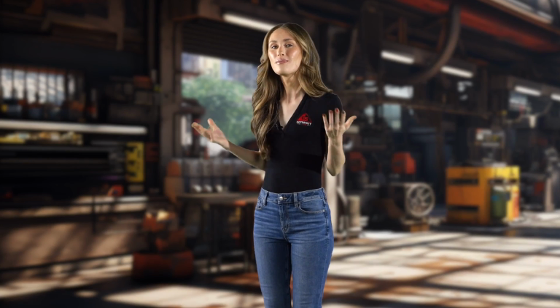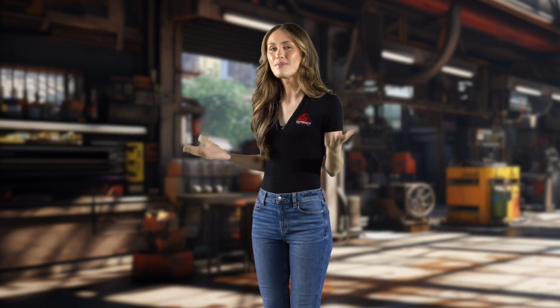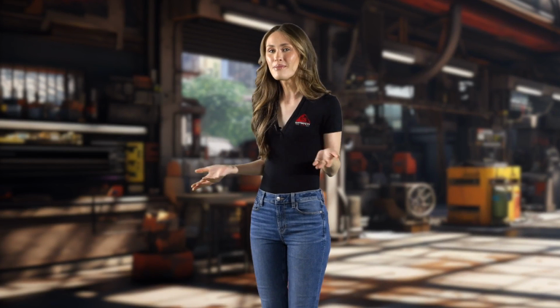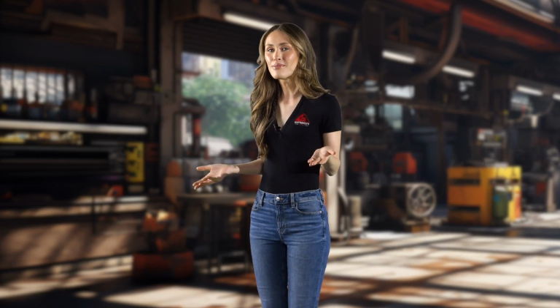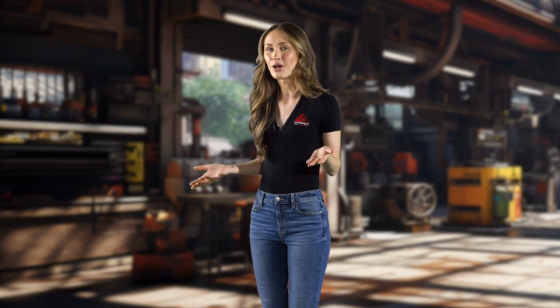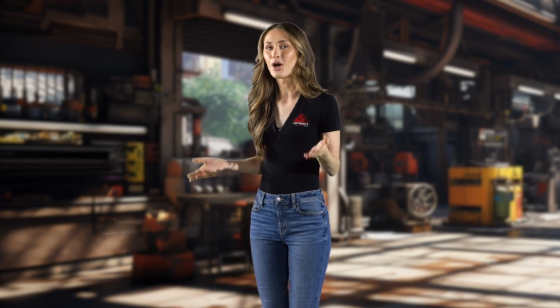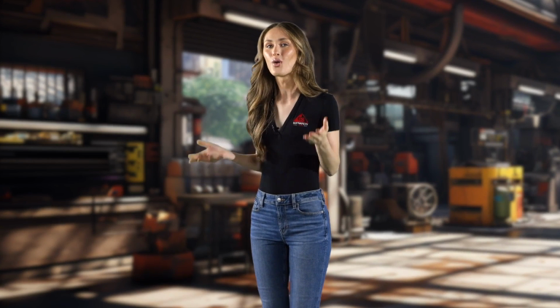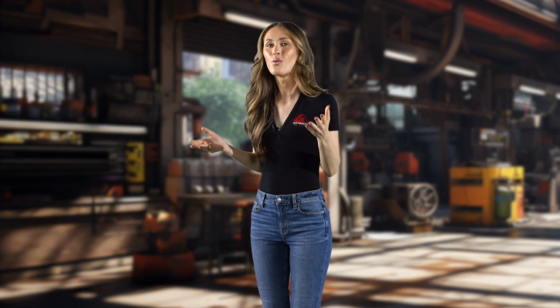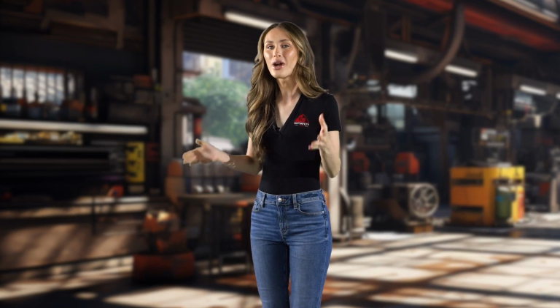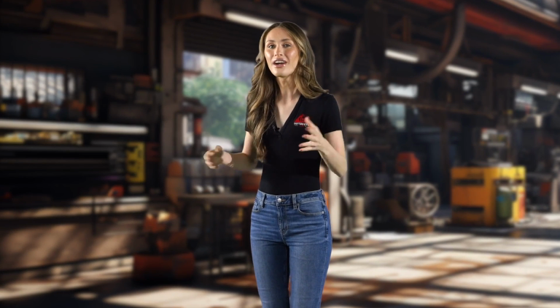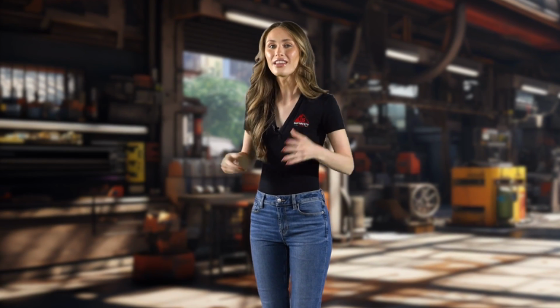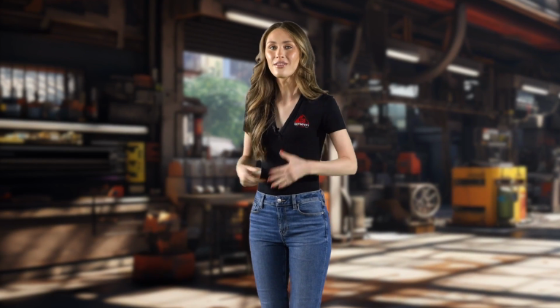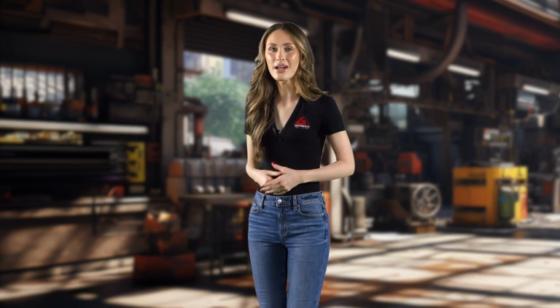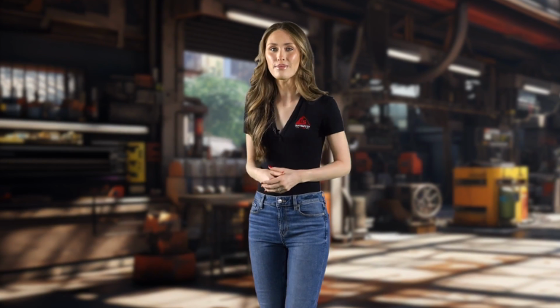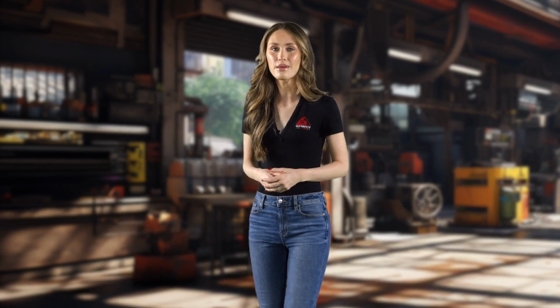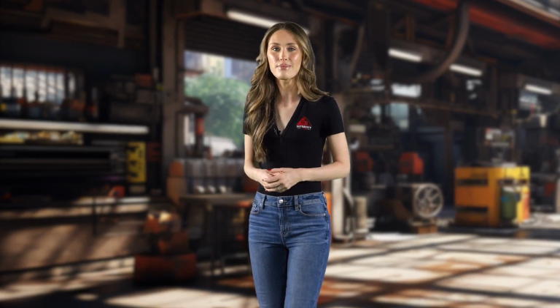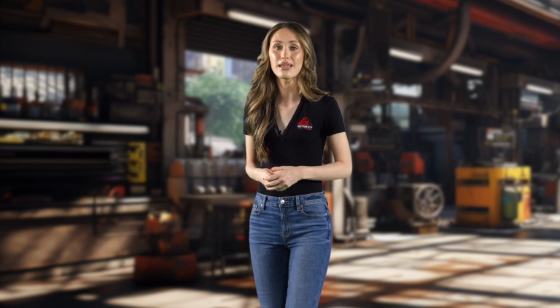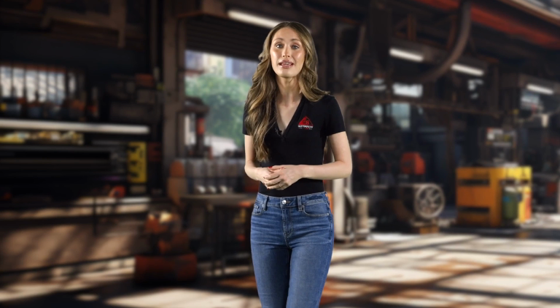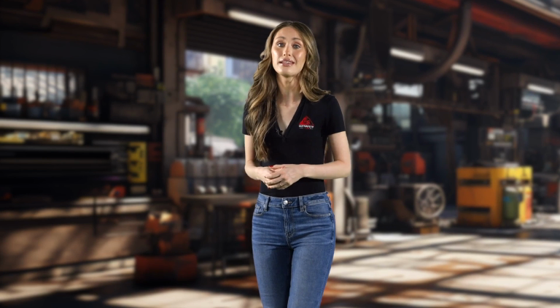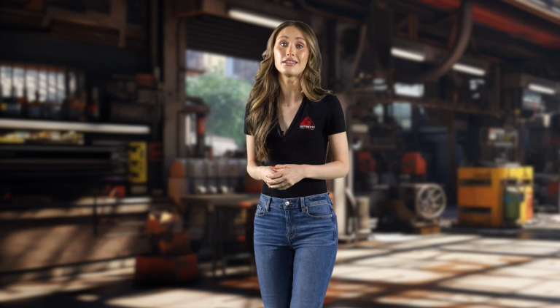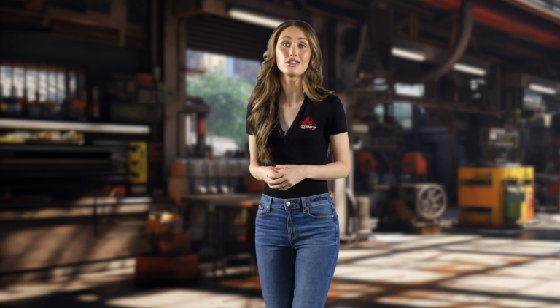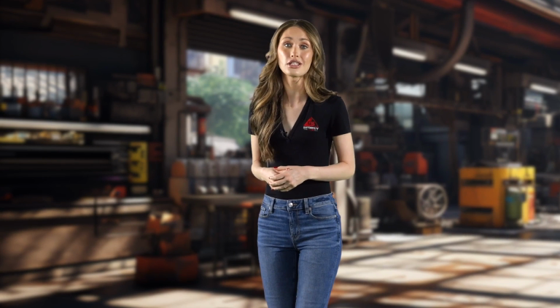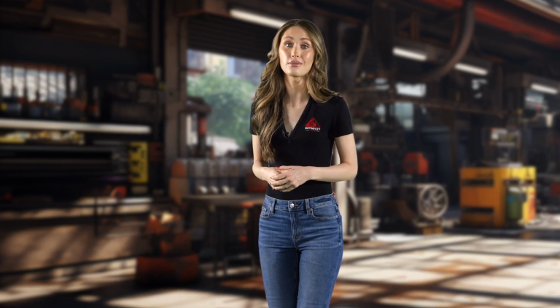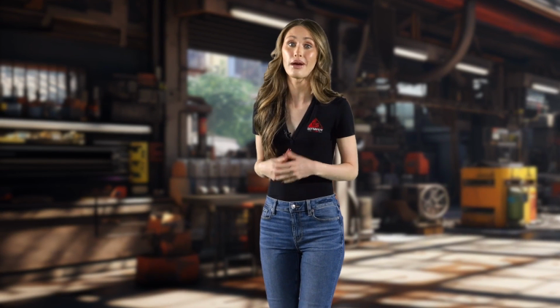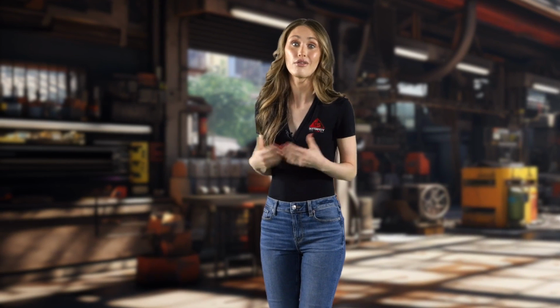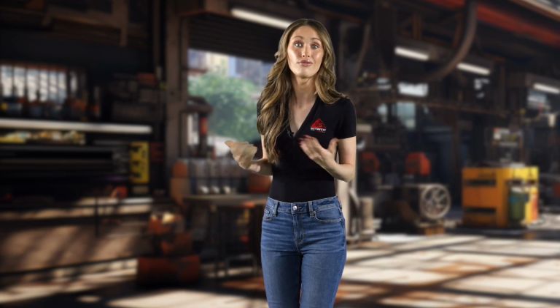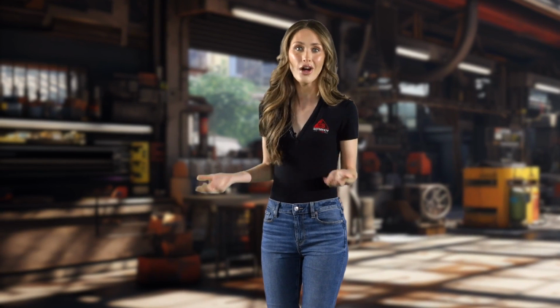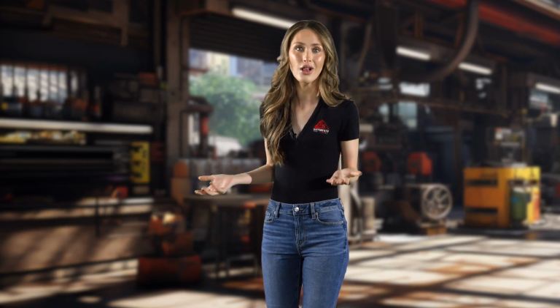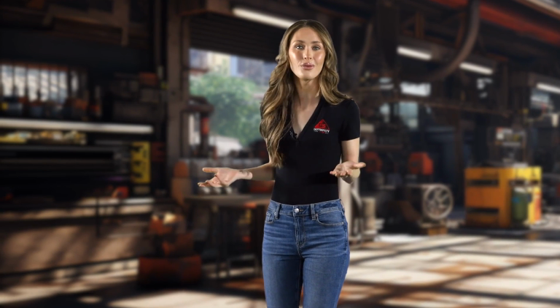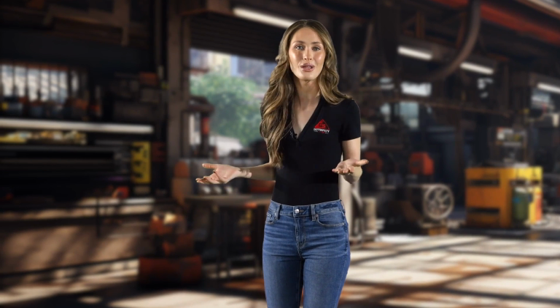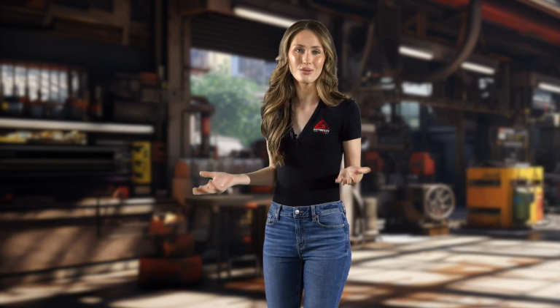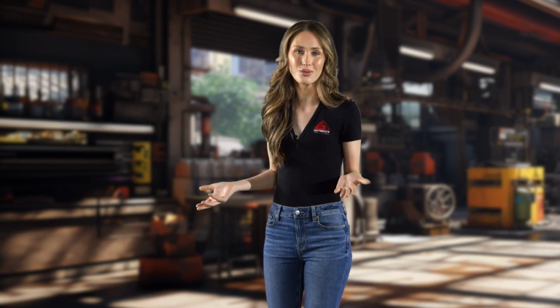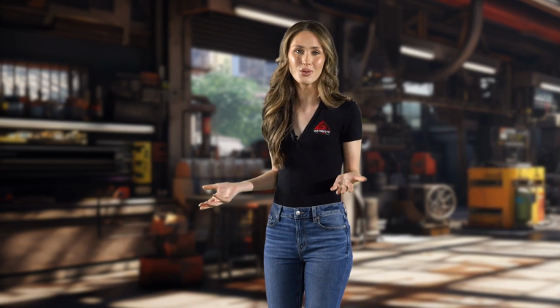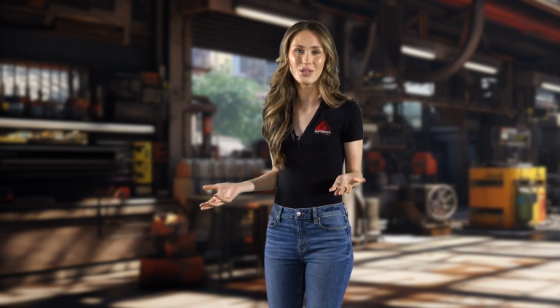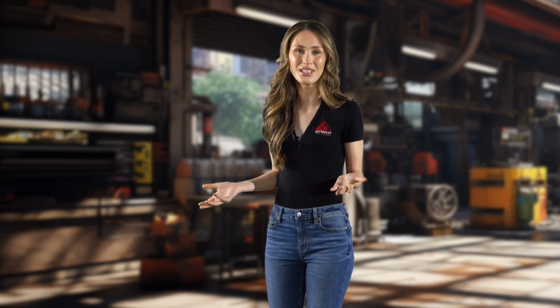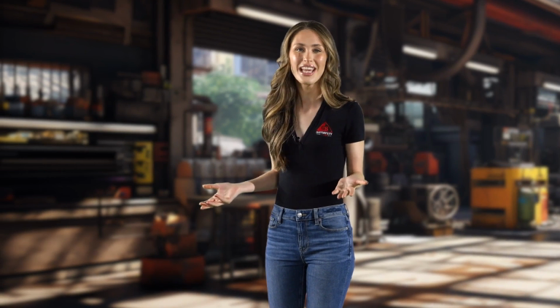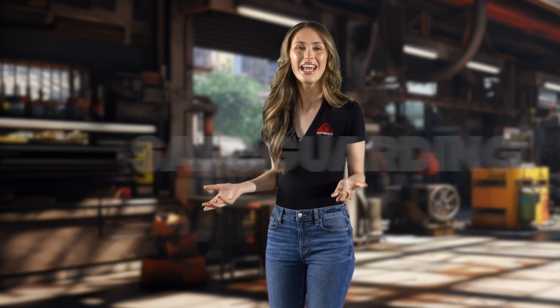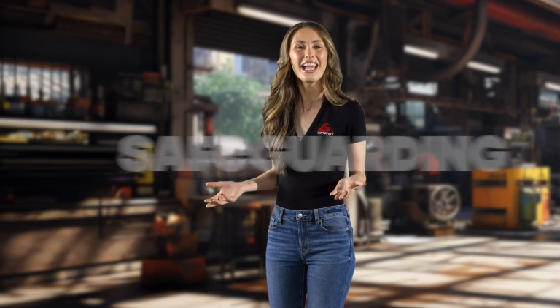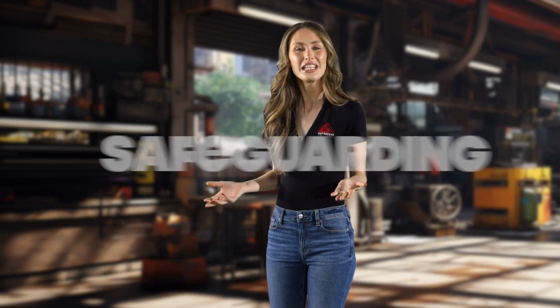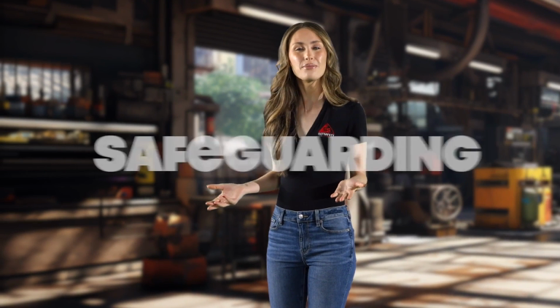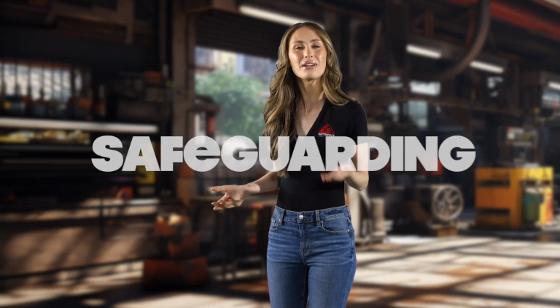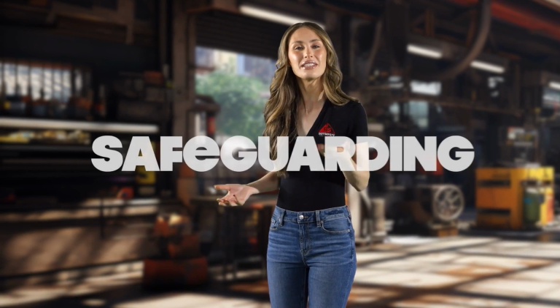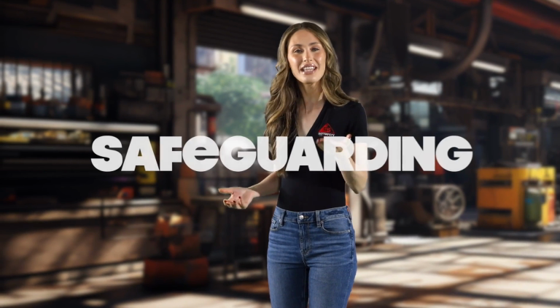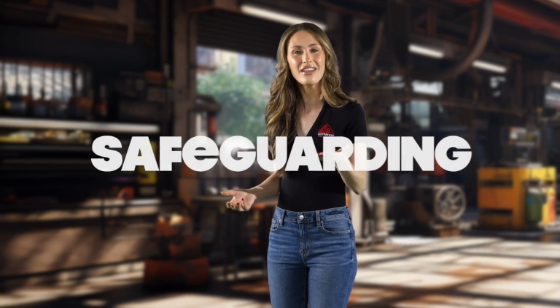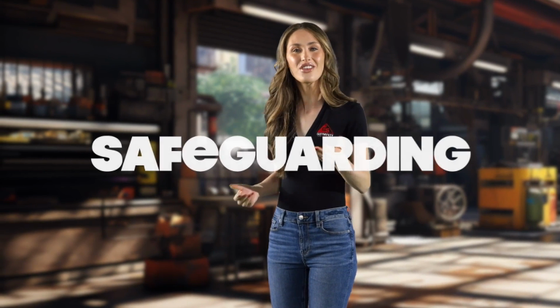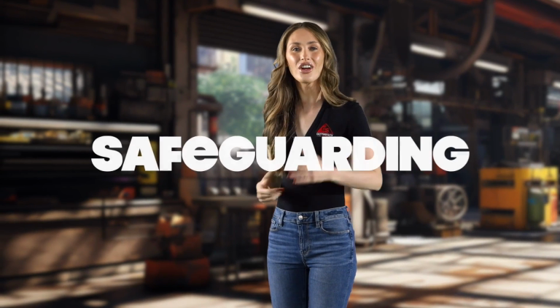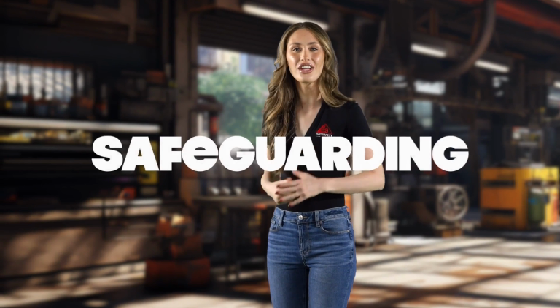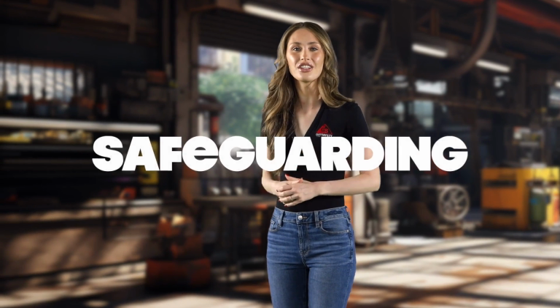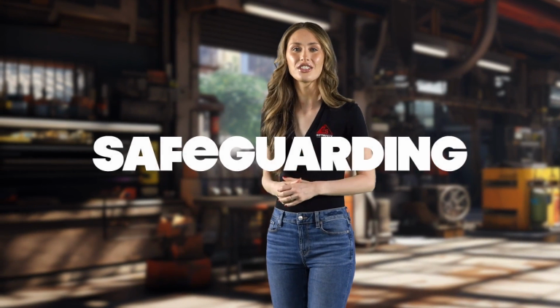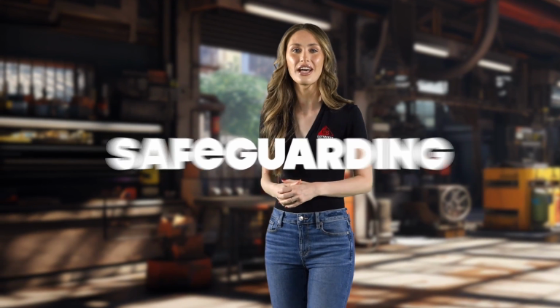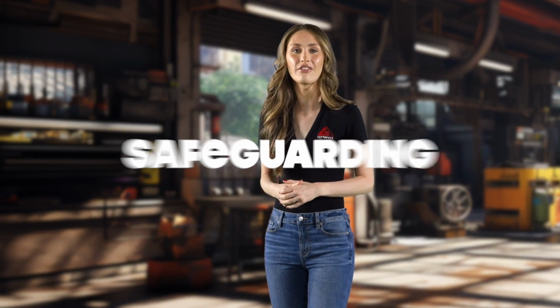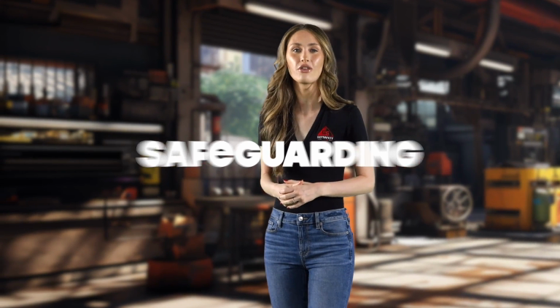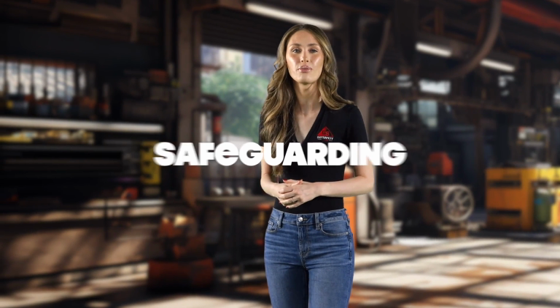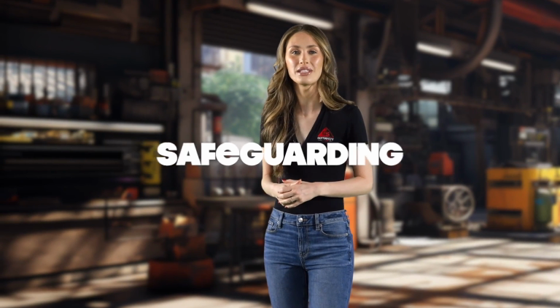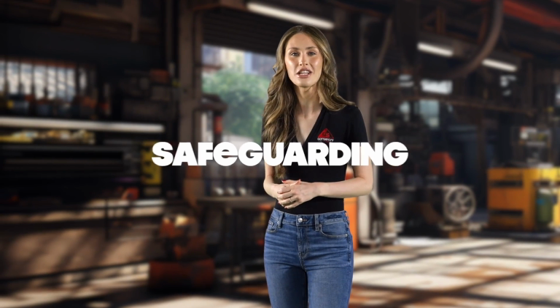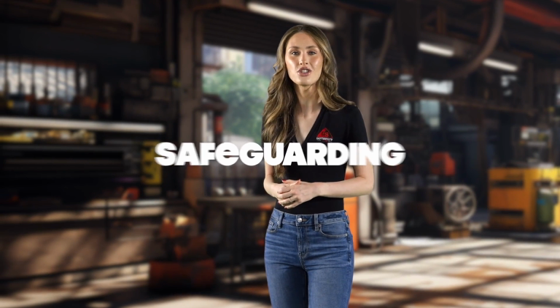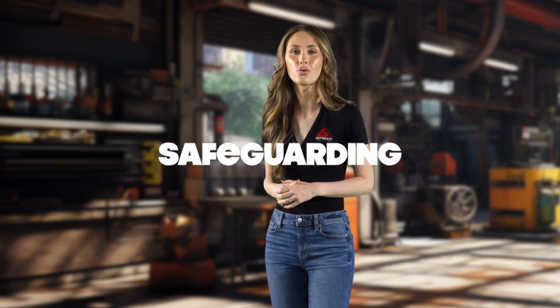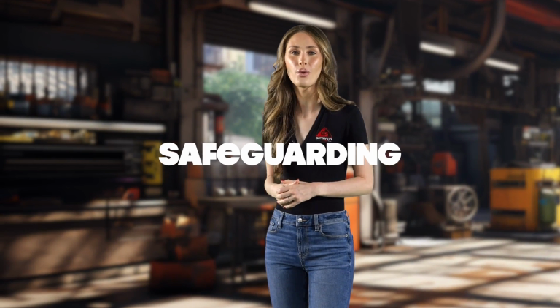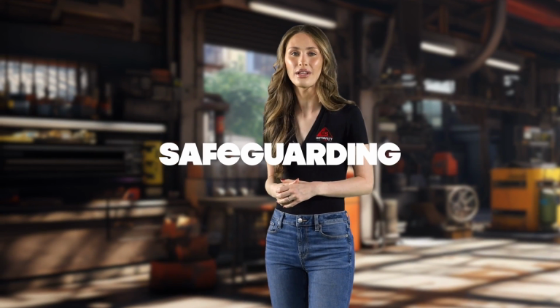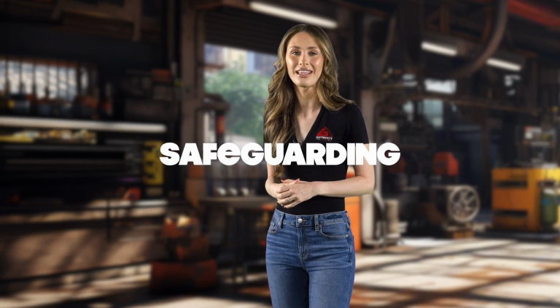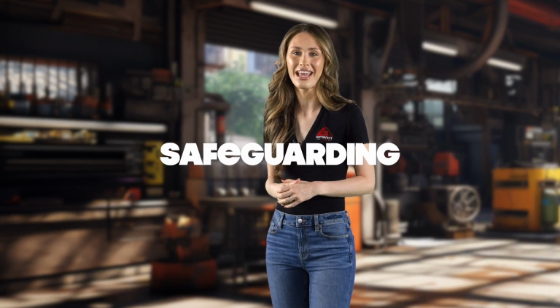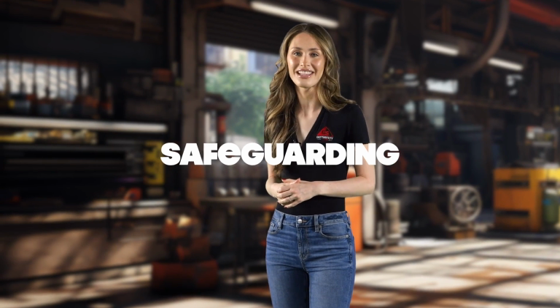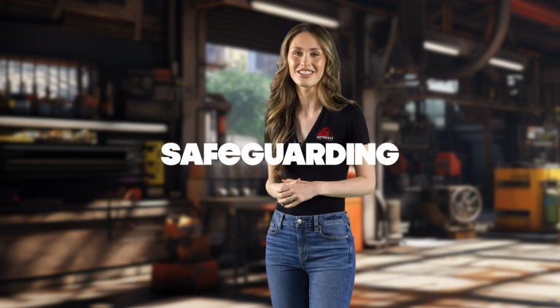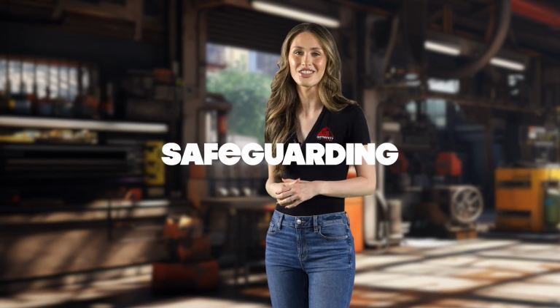Remember, wearing the right PPE isn't just about following the rules. It's about safeguarding yourself from potential welding hazards.